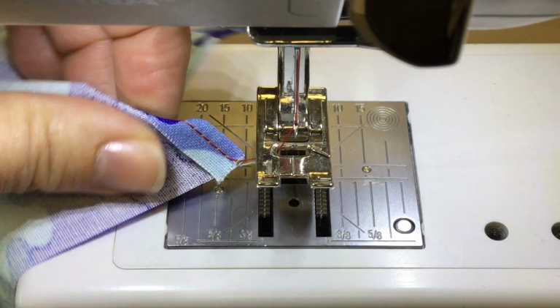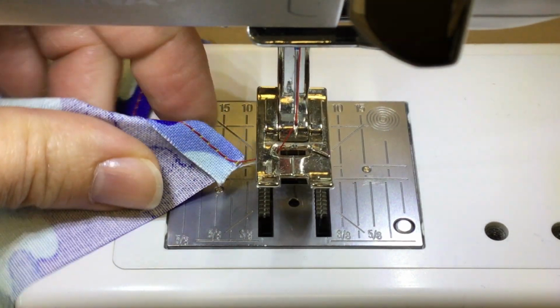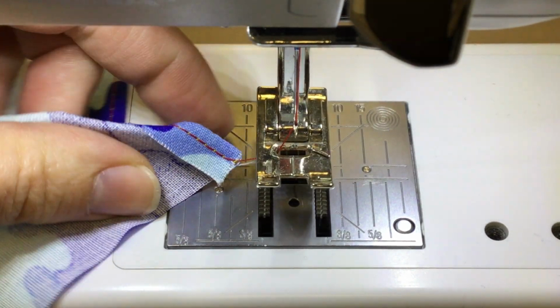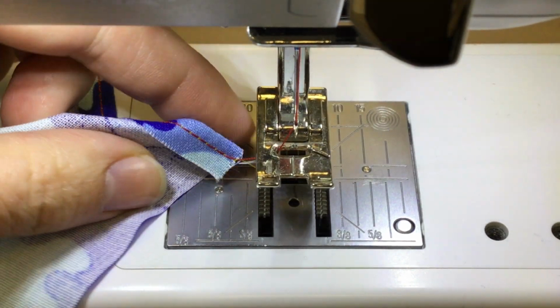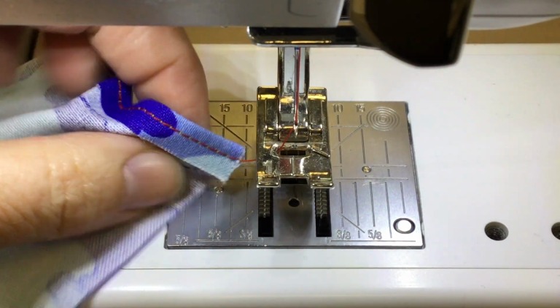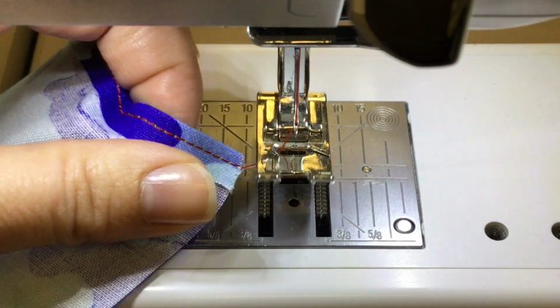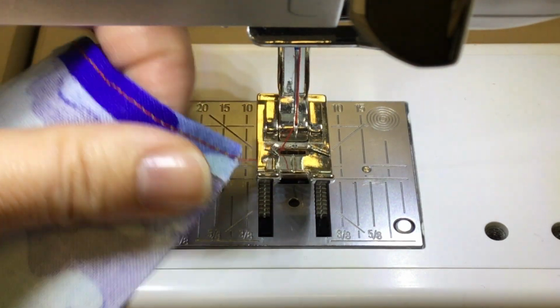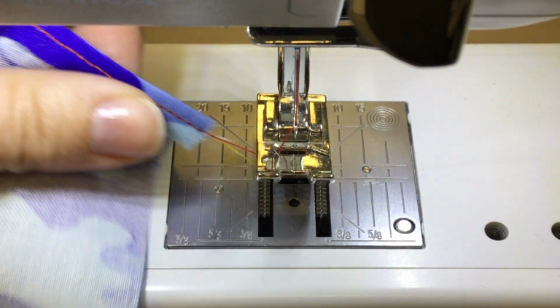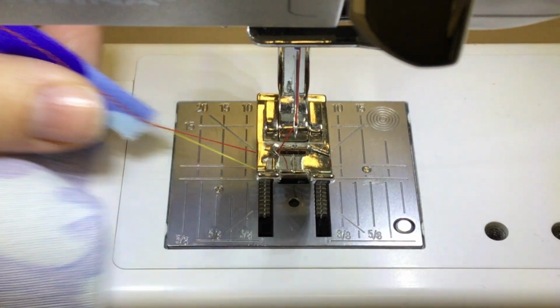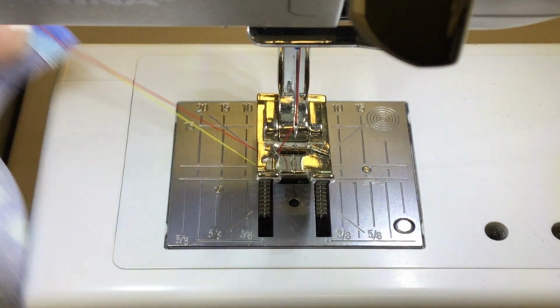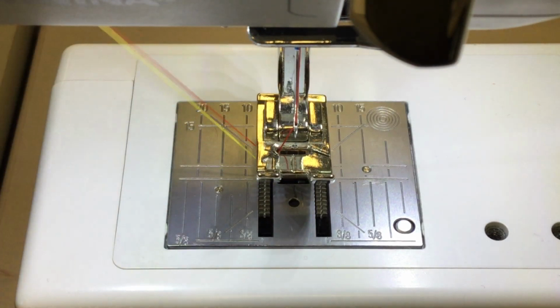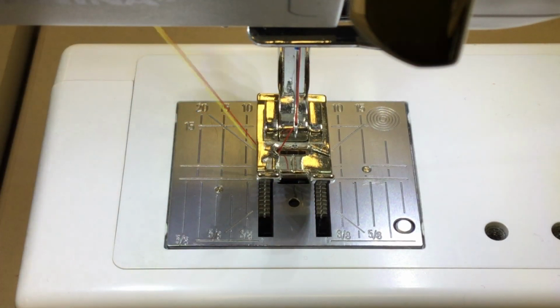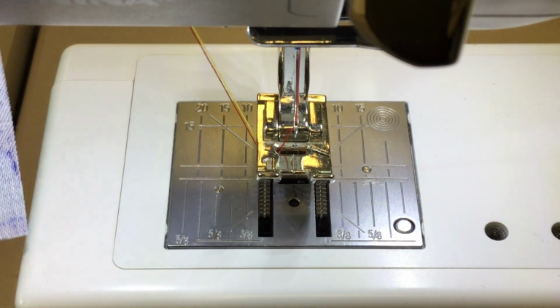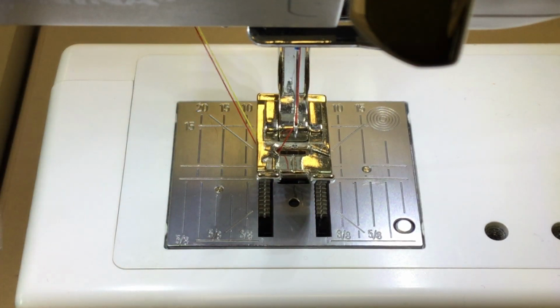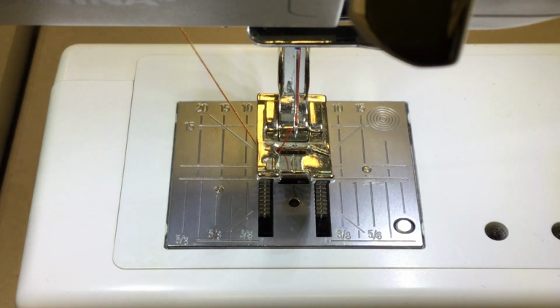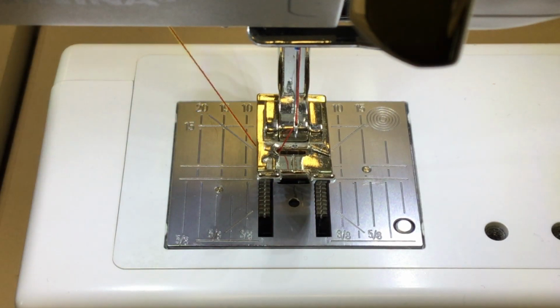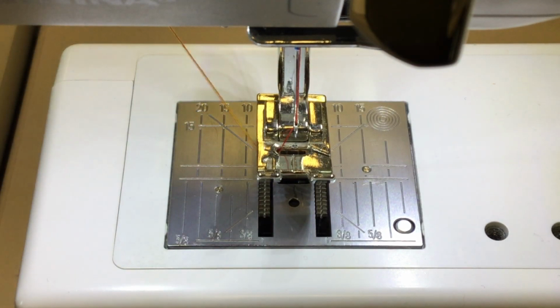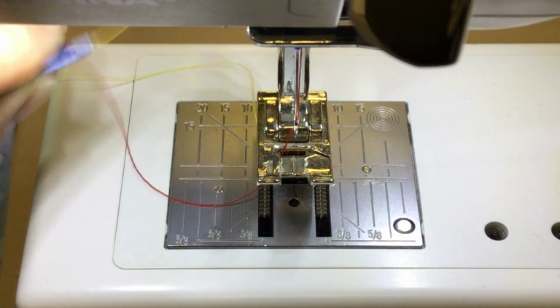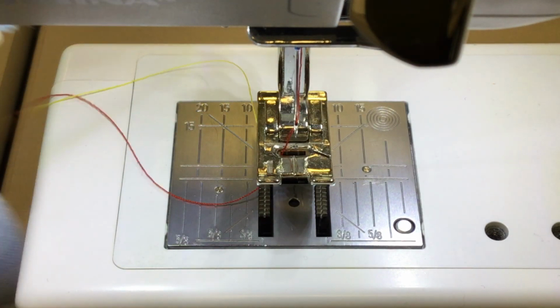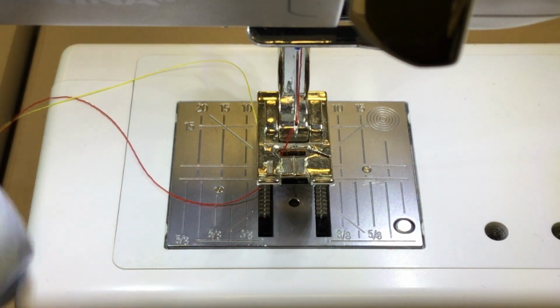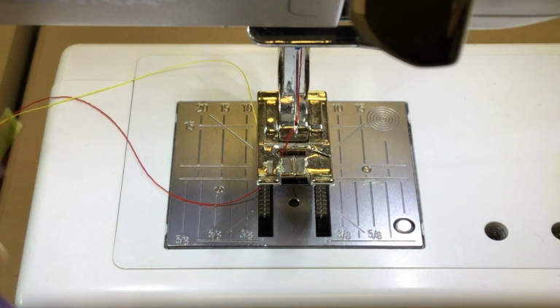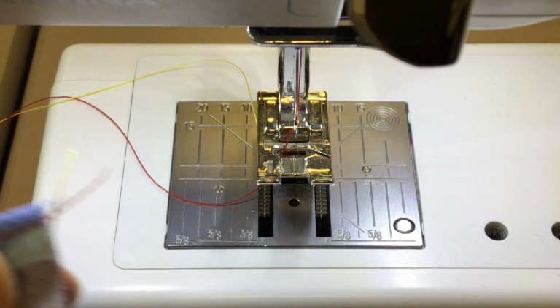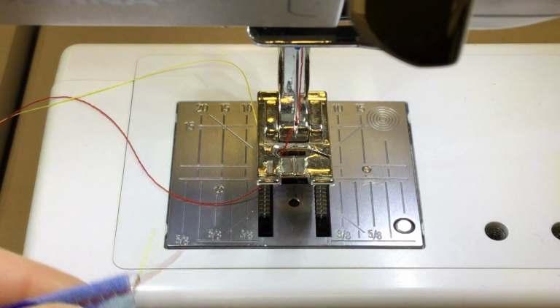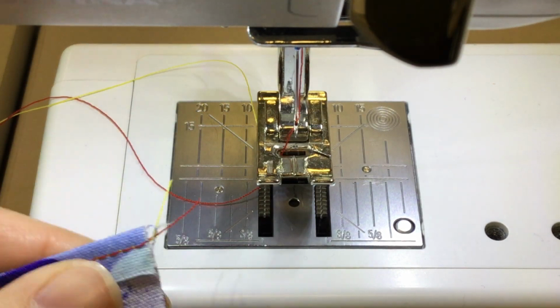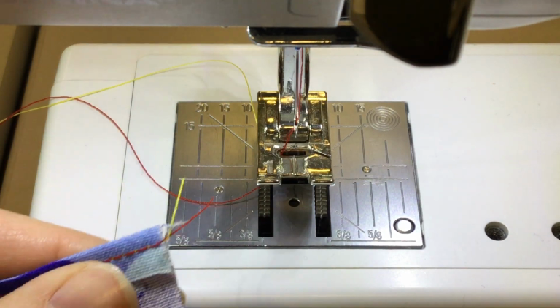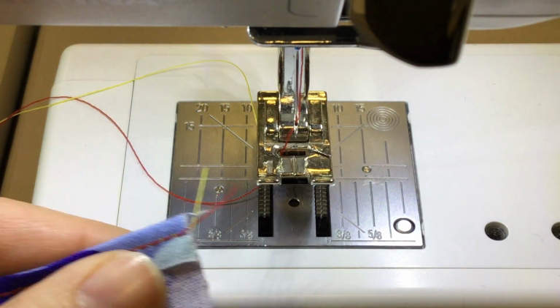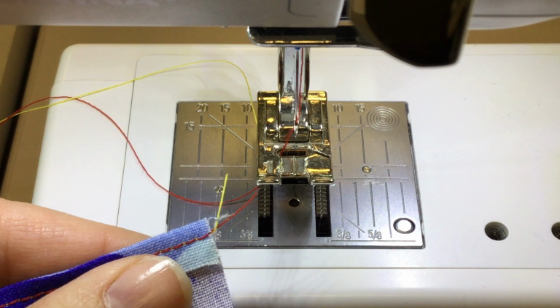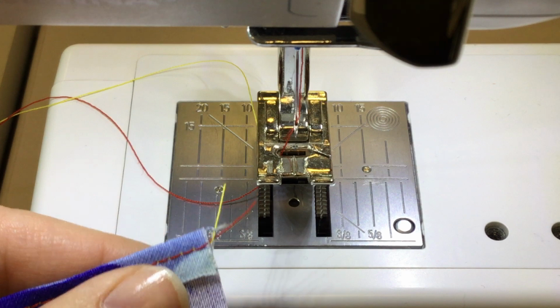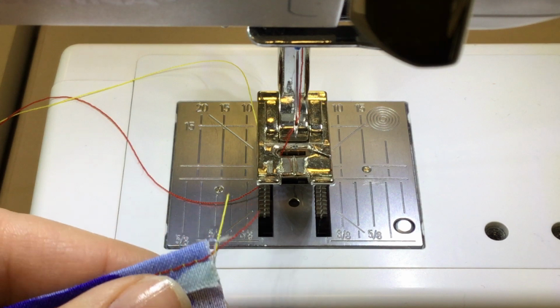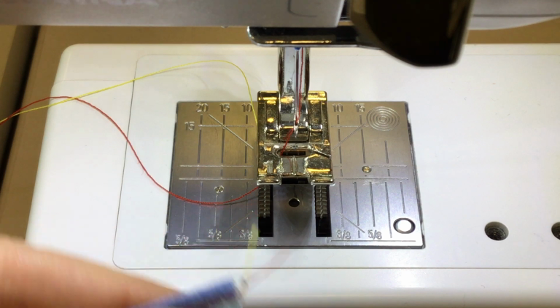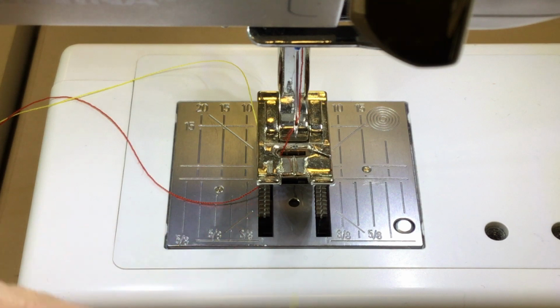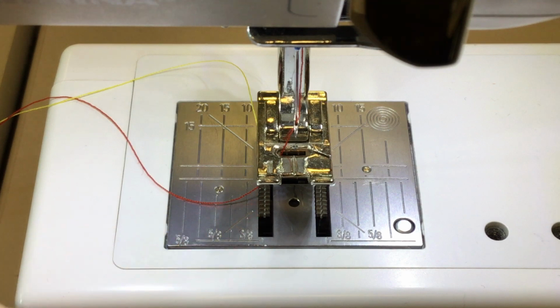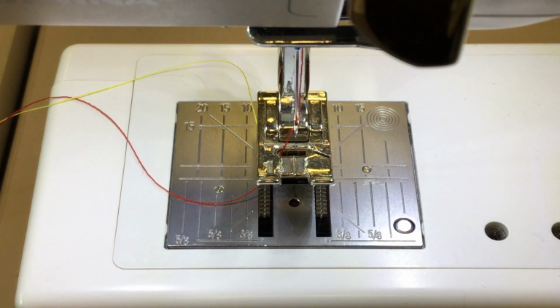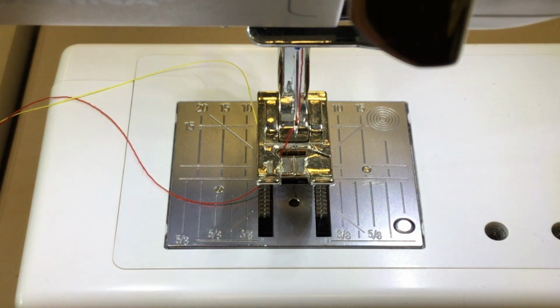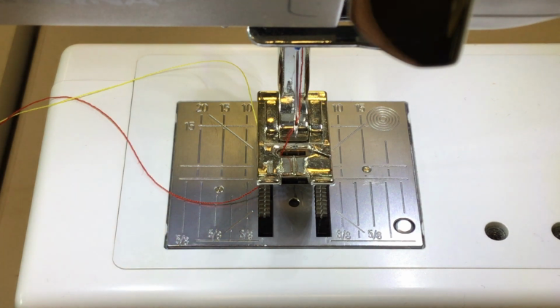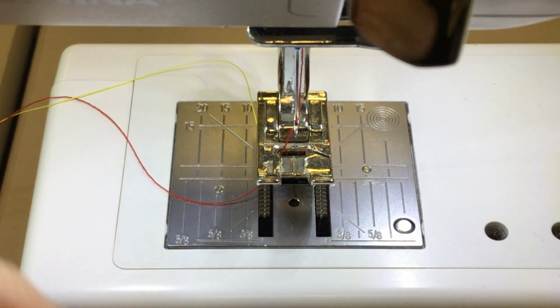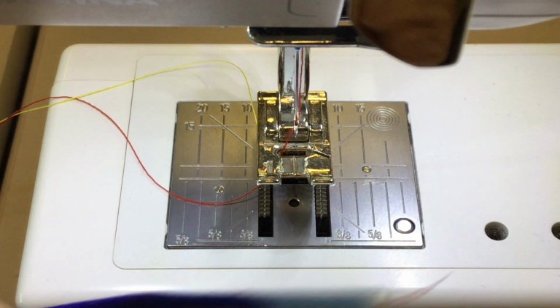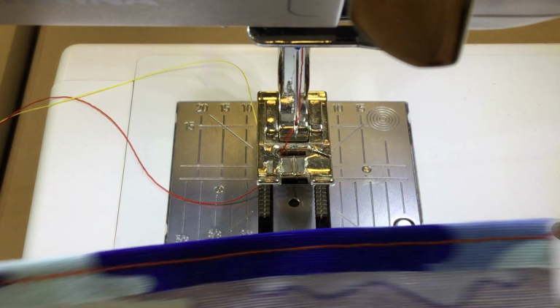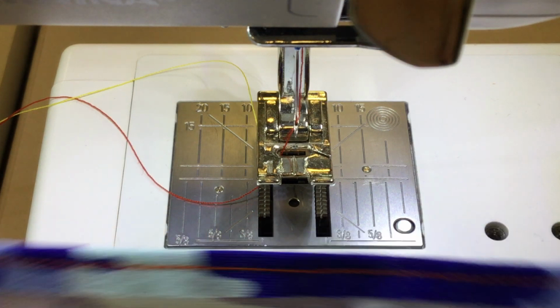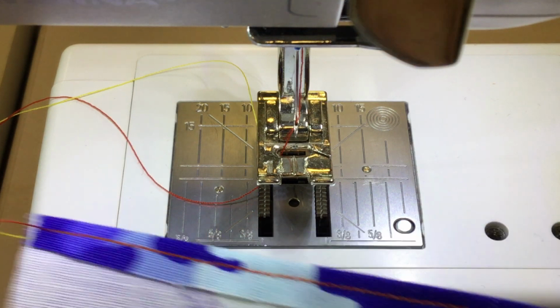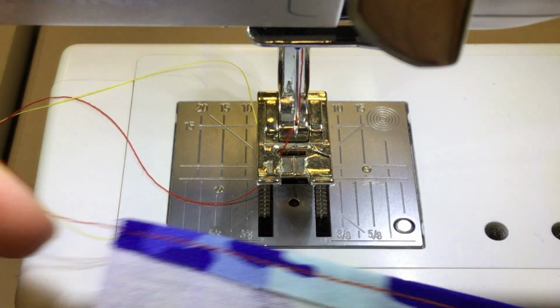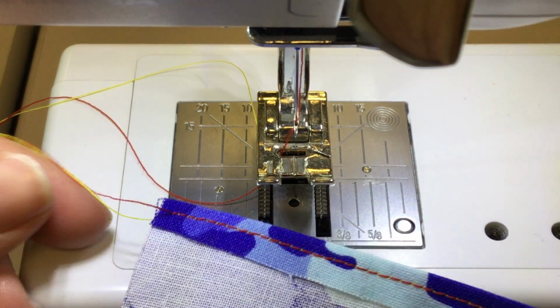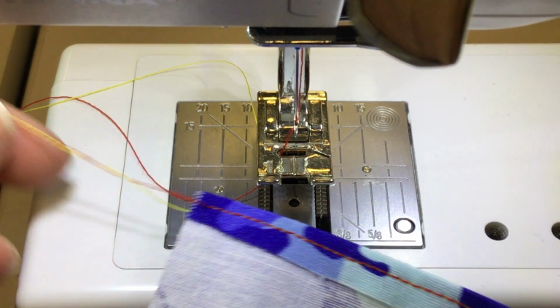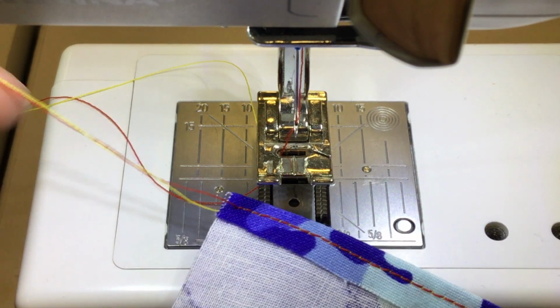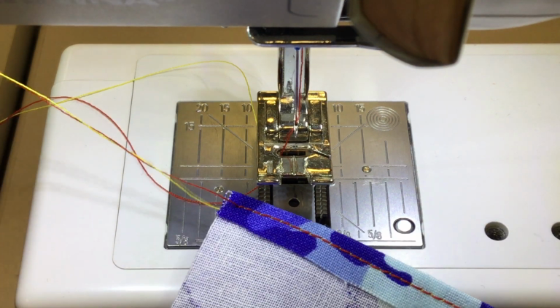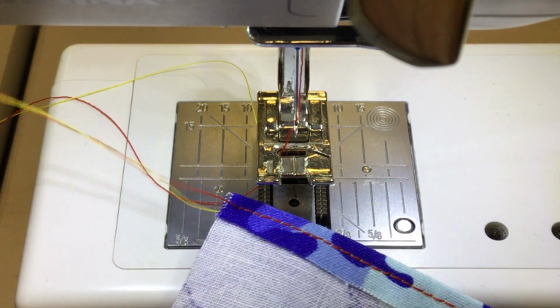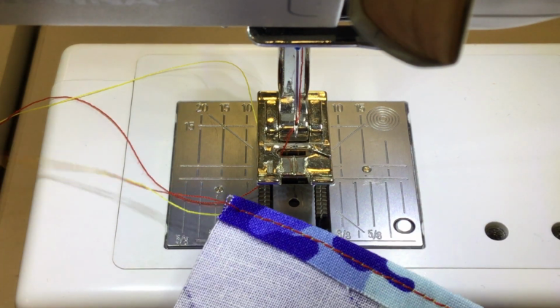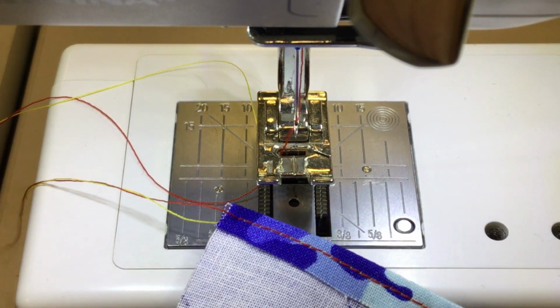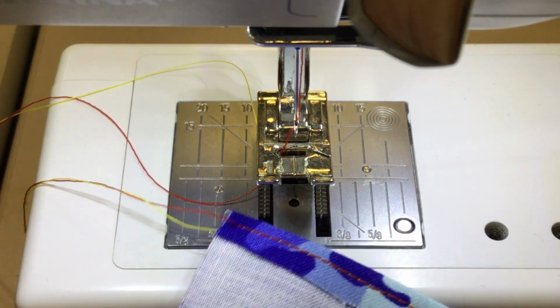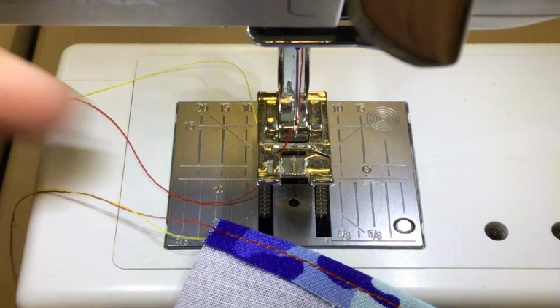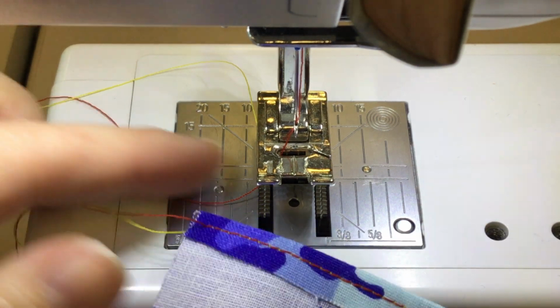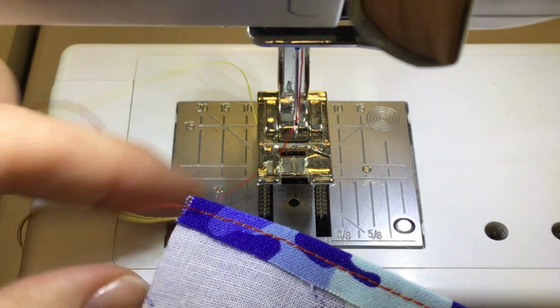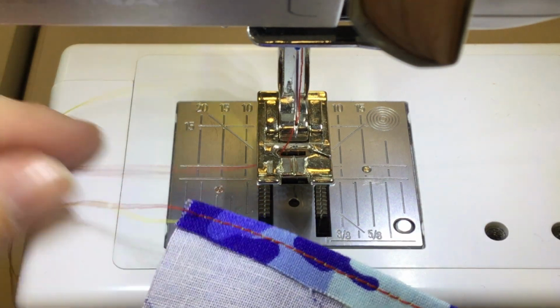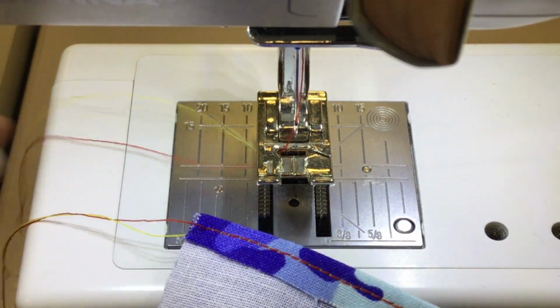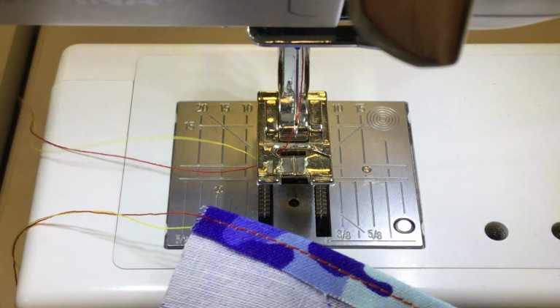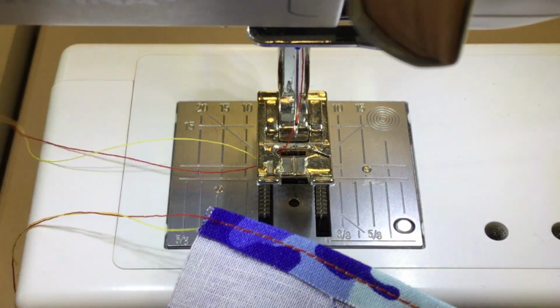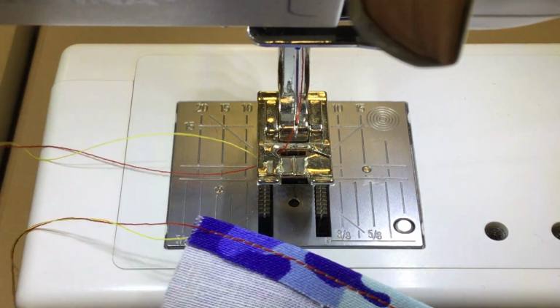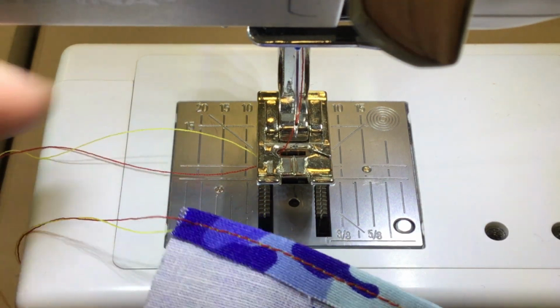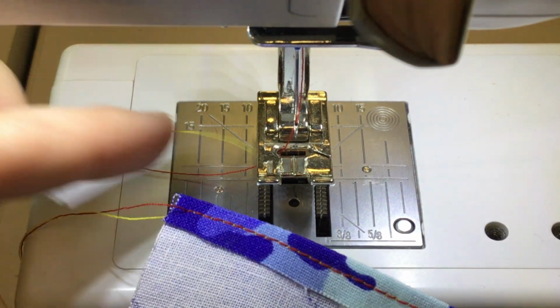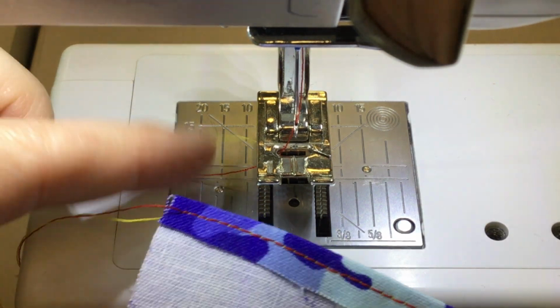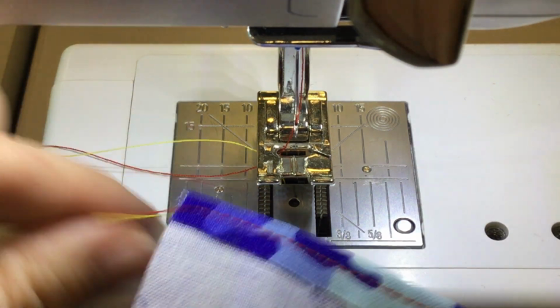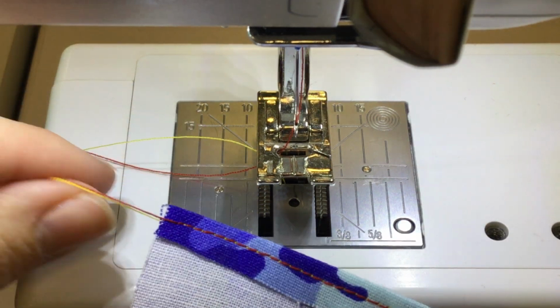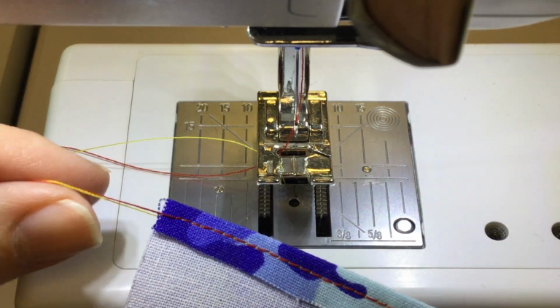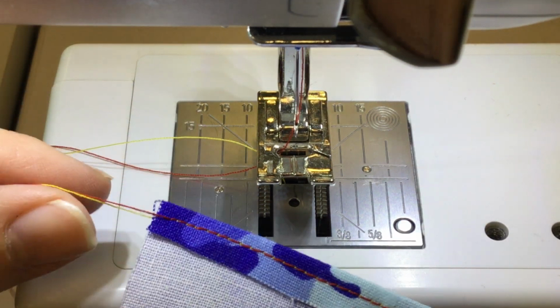When you get to the end, pull out your threads, give it a haircut to trim off those loose ends, and then head back to the iron.